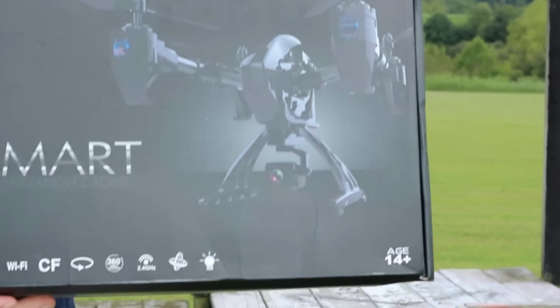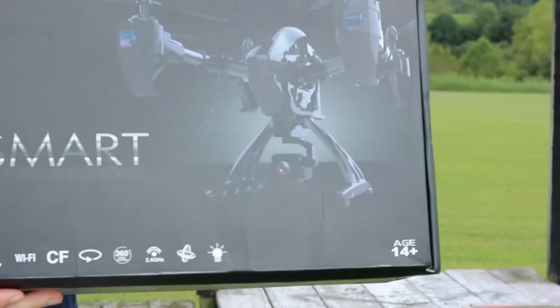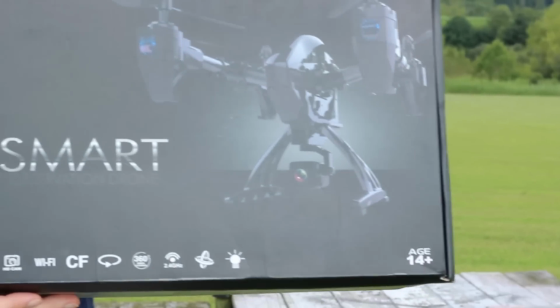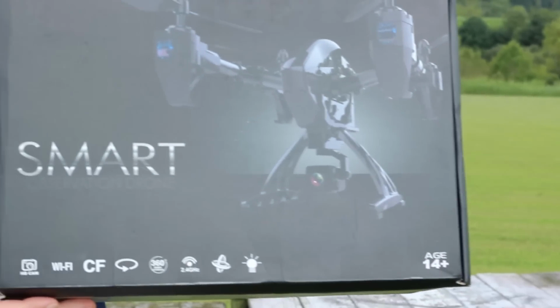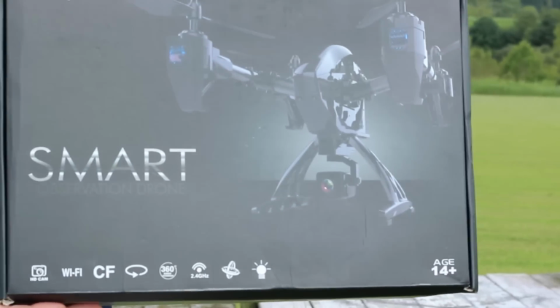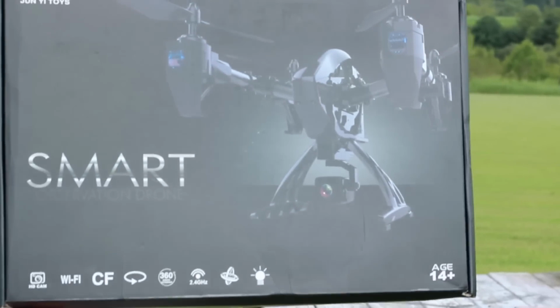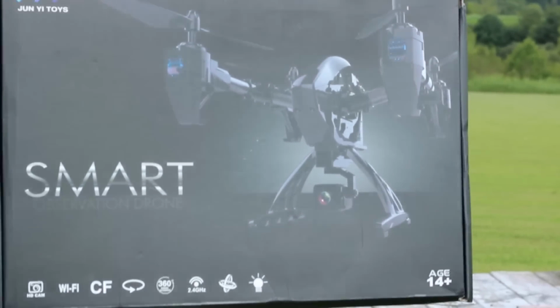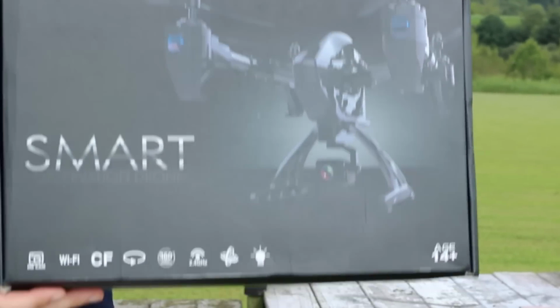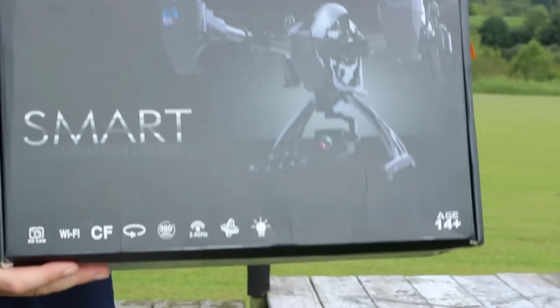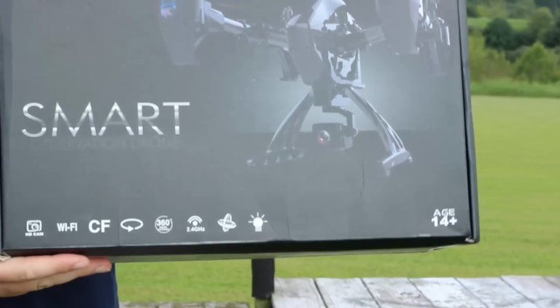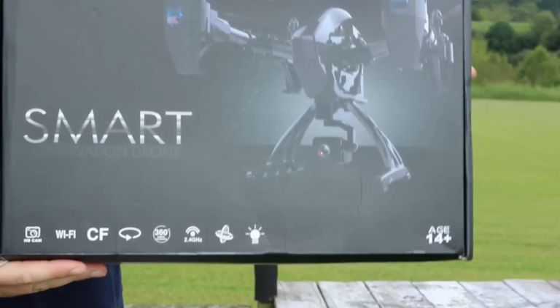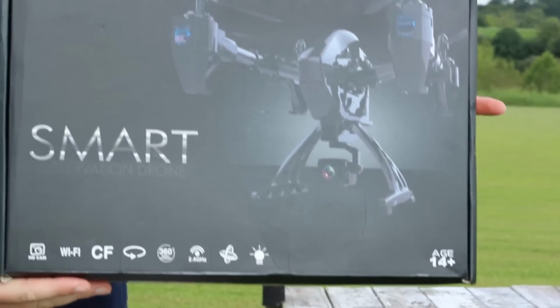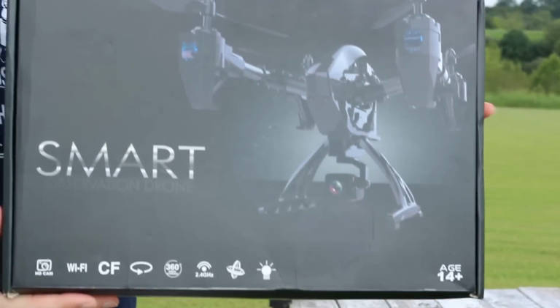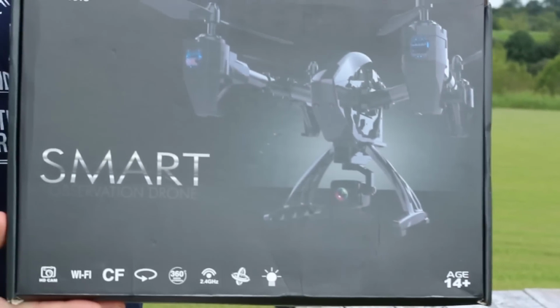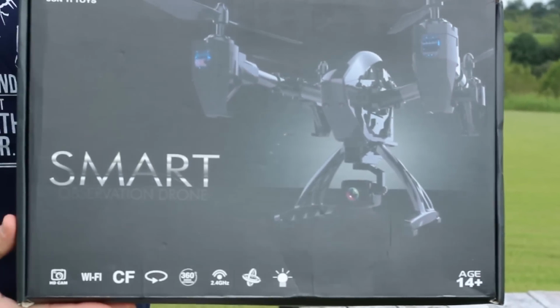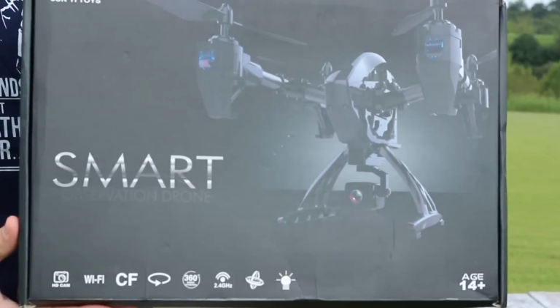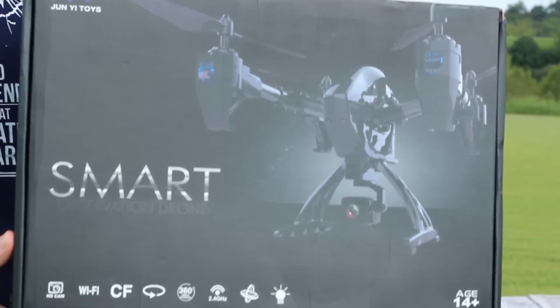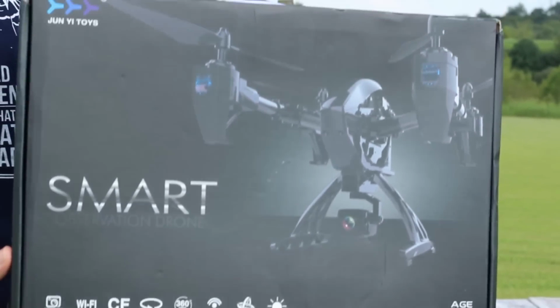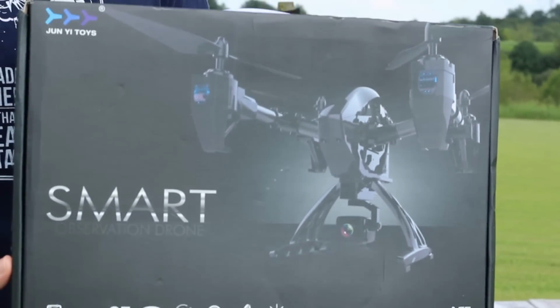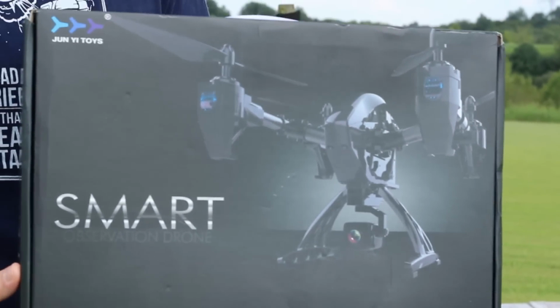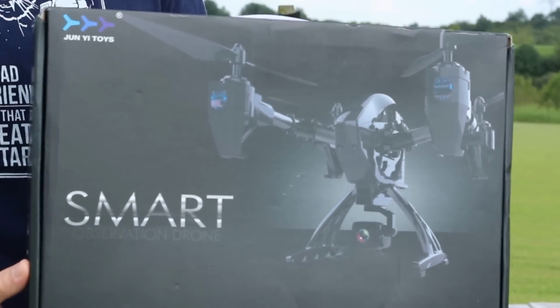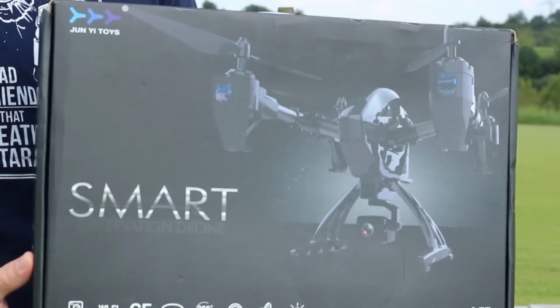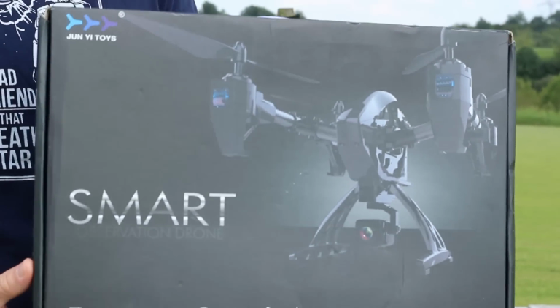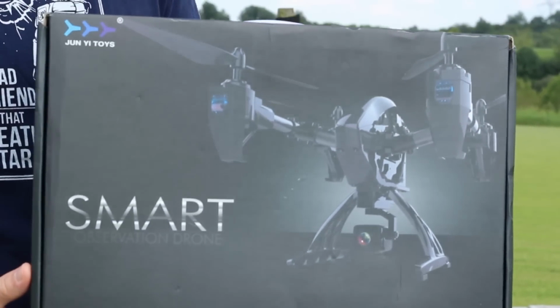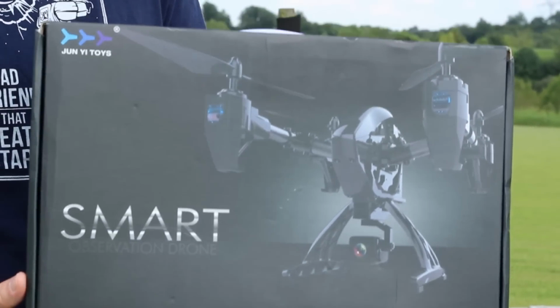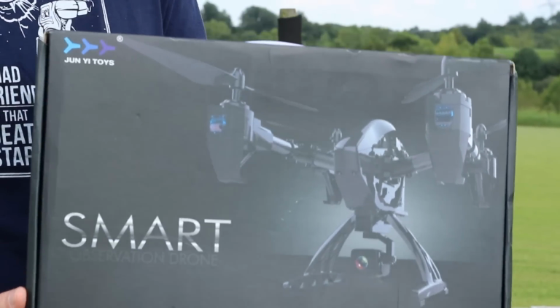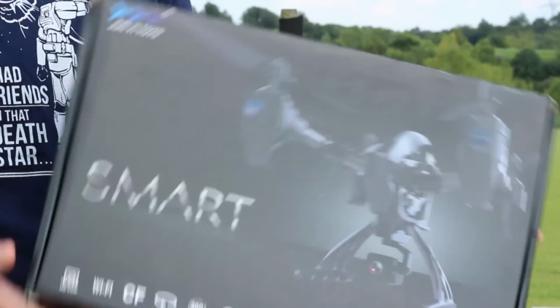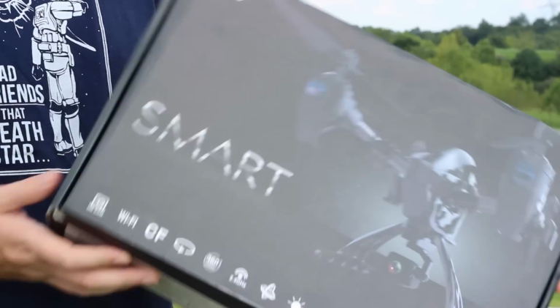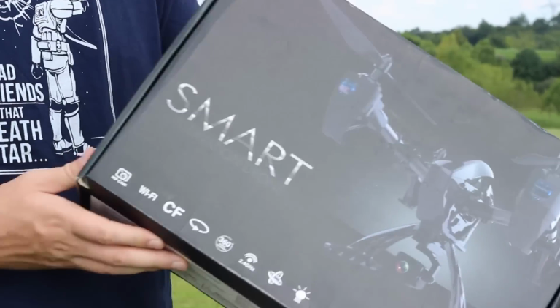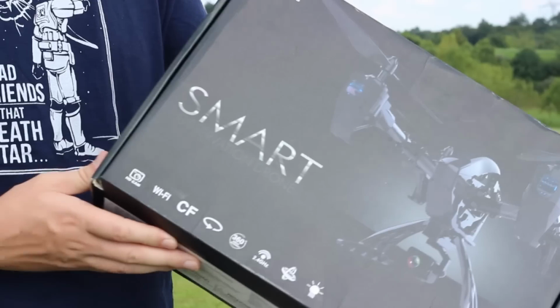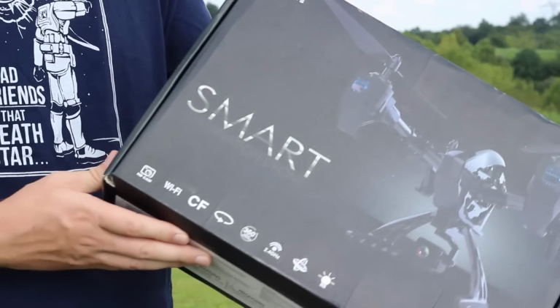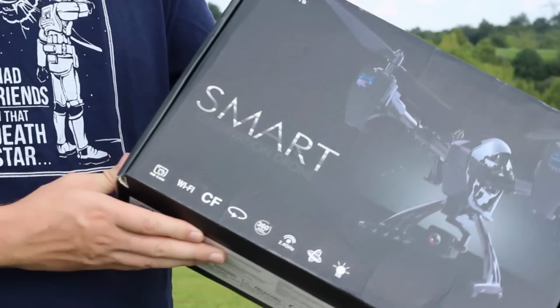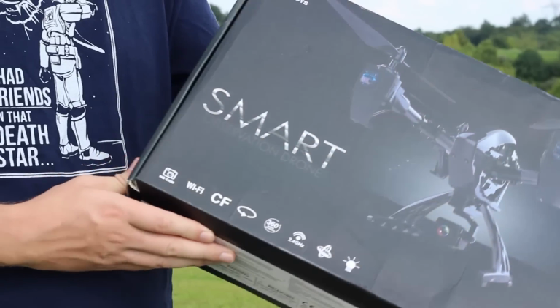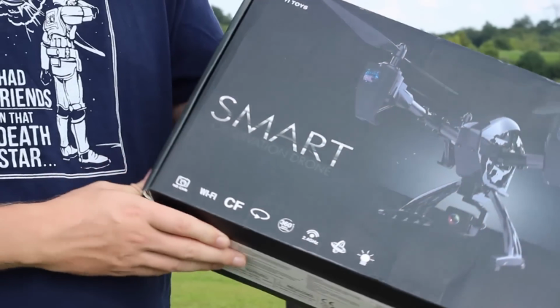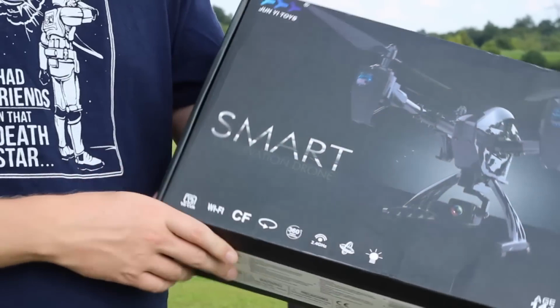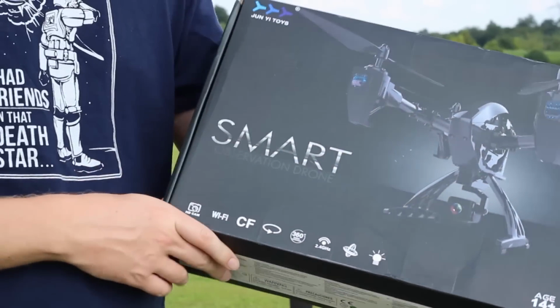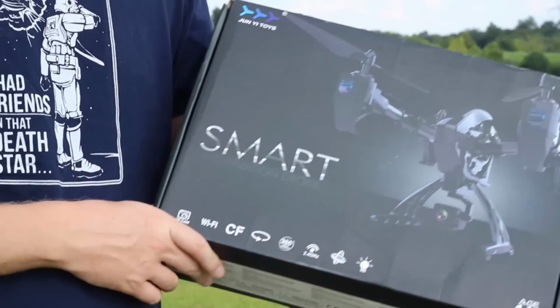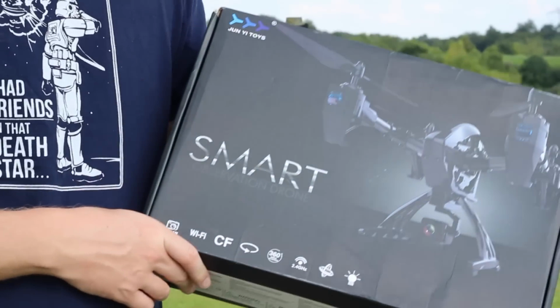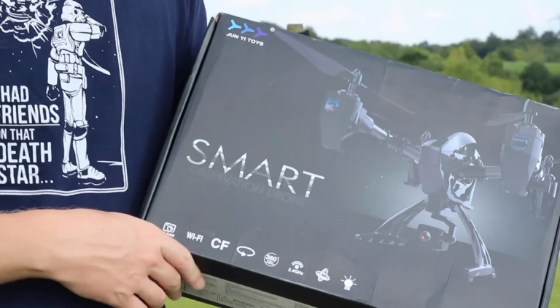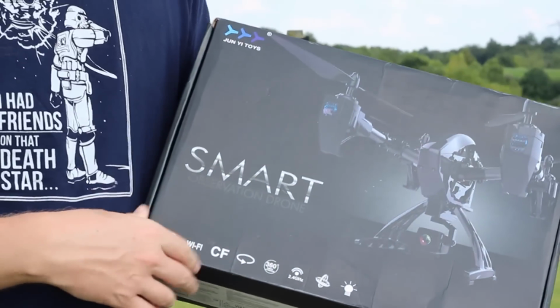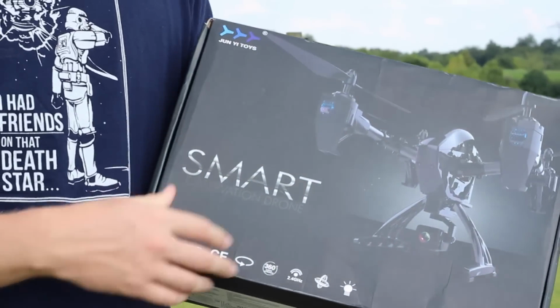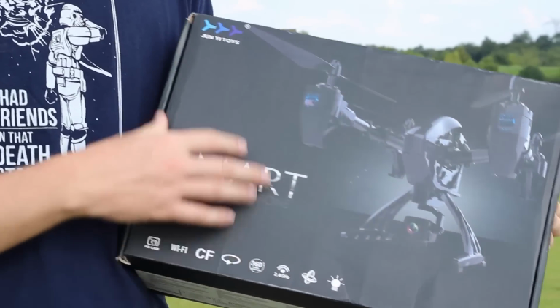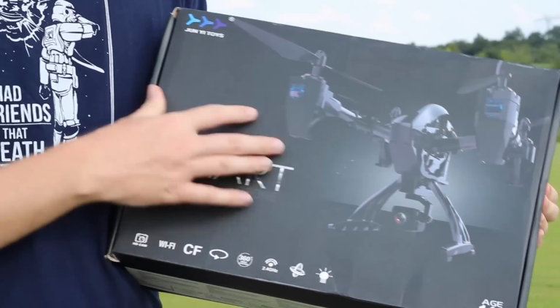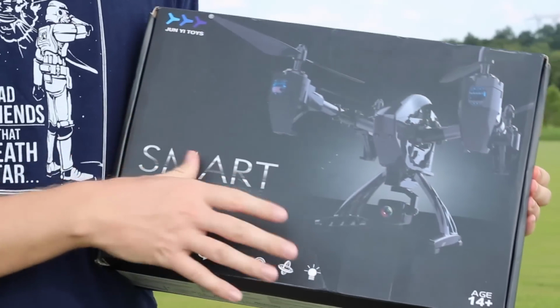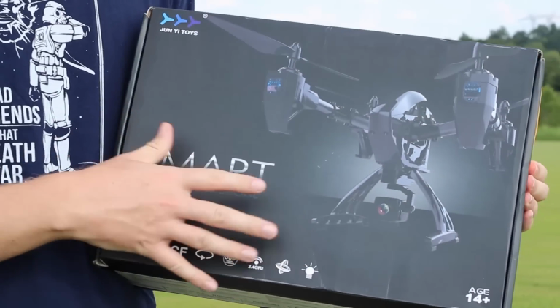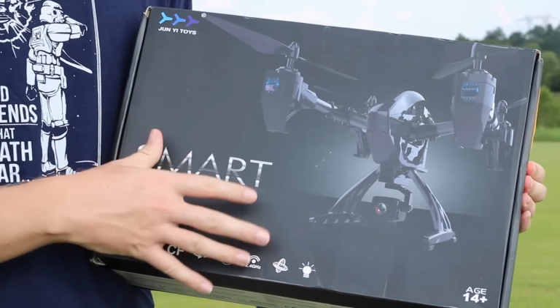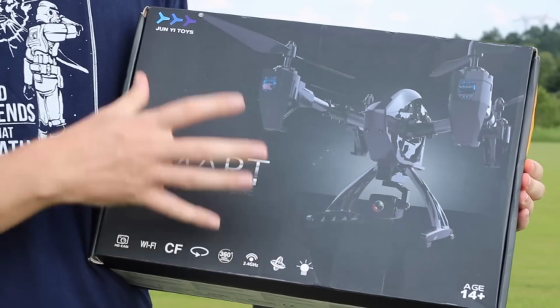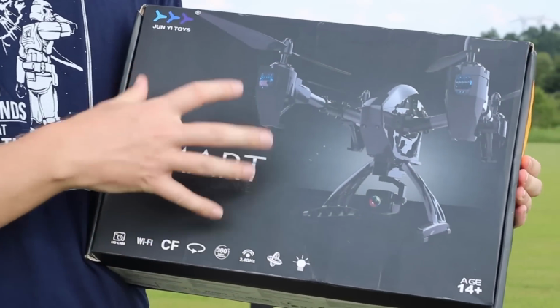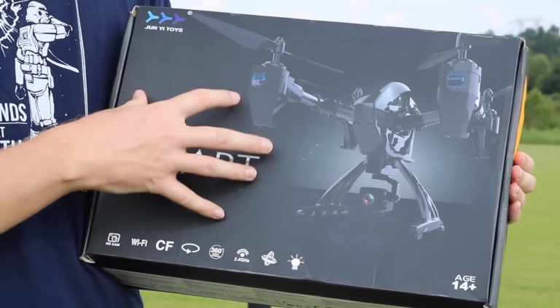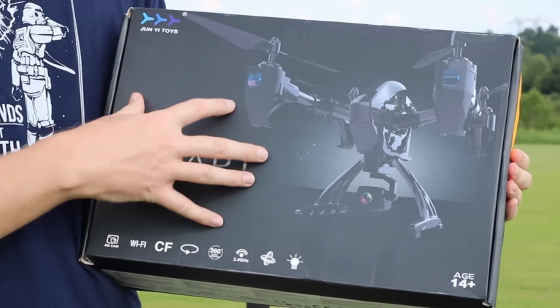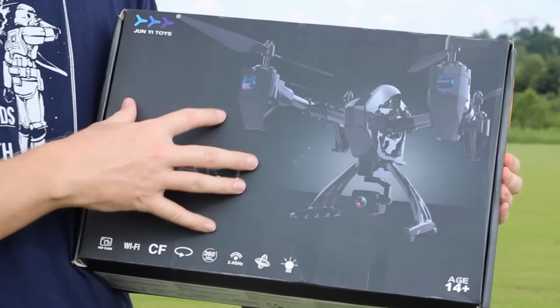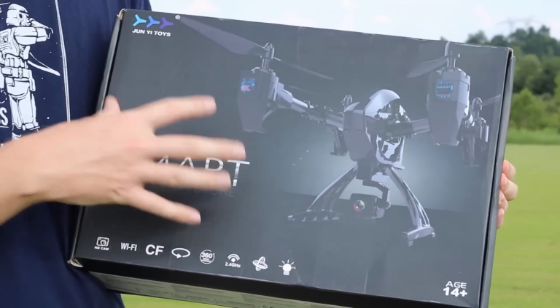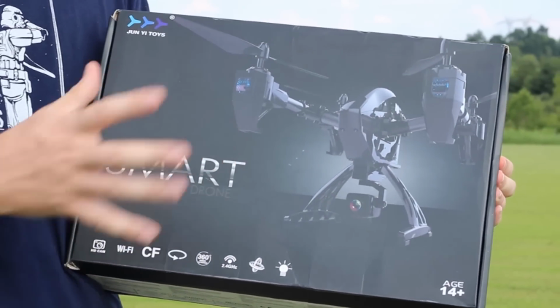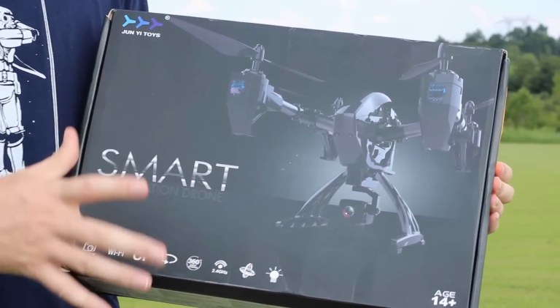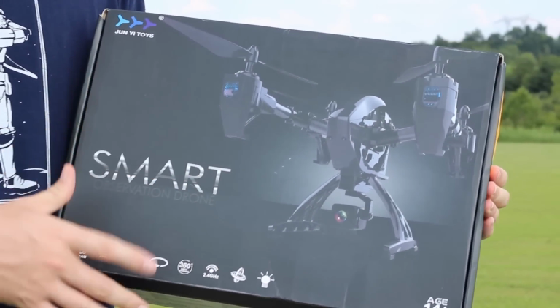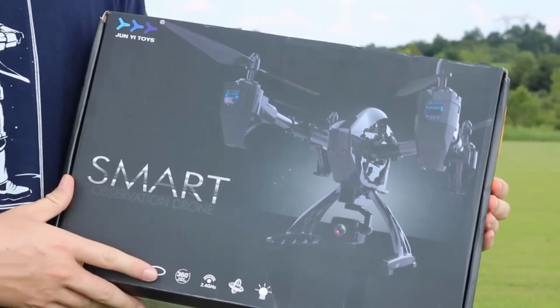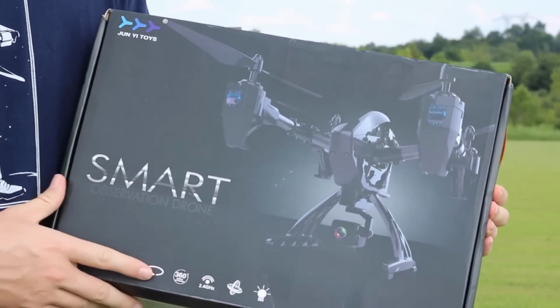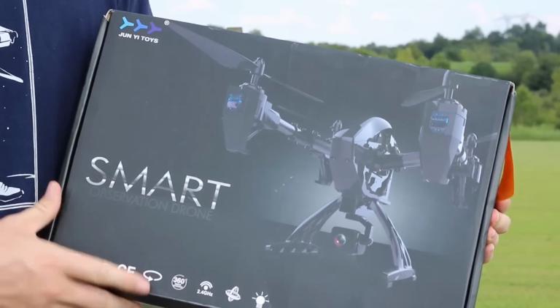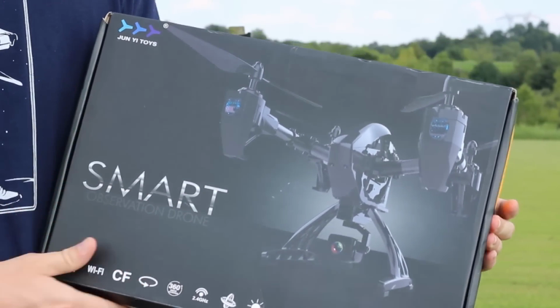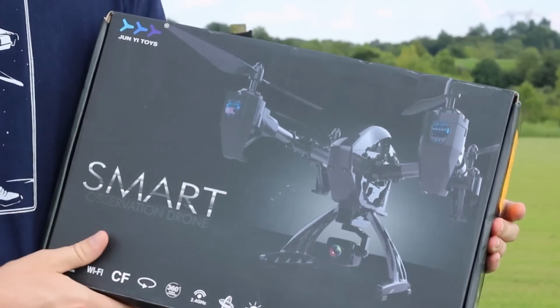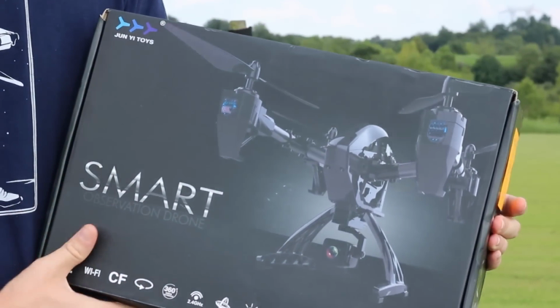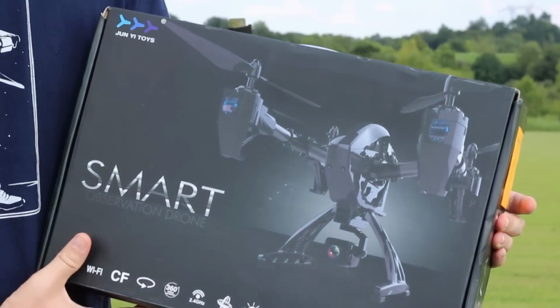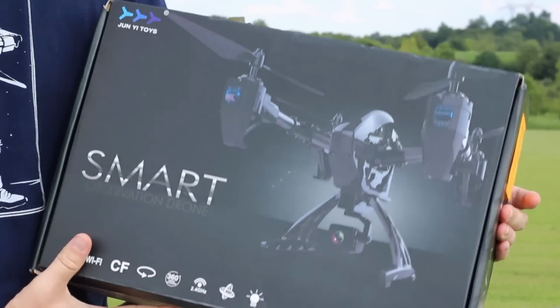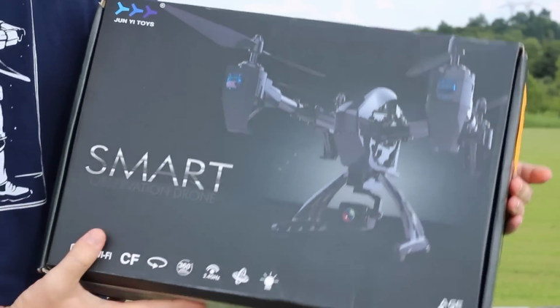I hope so because again this is getting close to $100. We'll take a closer look inside the box and see what comes with it, and then we'll fly it and test it for you guys.